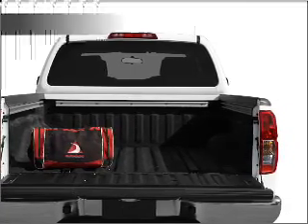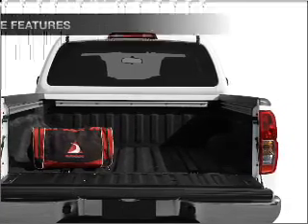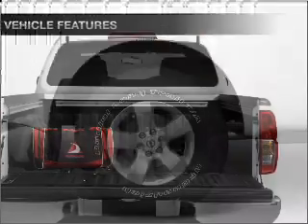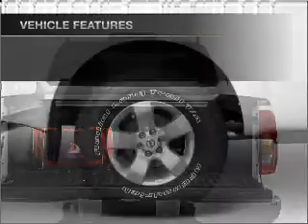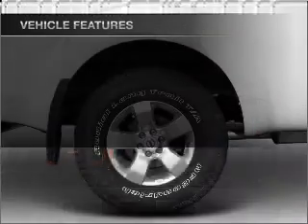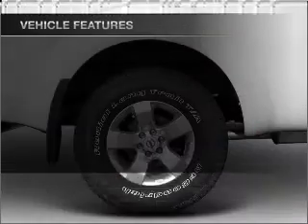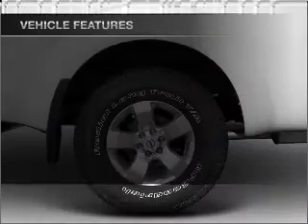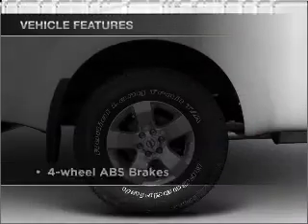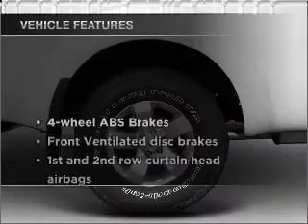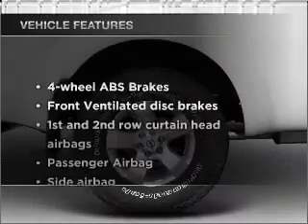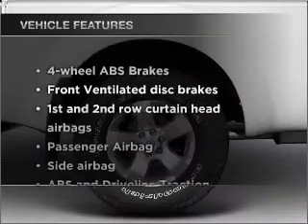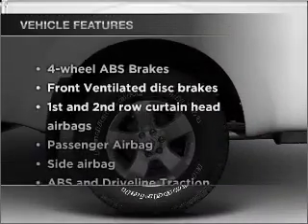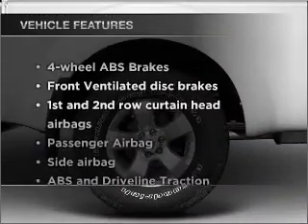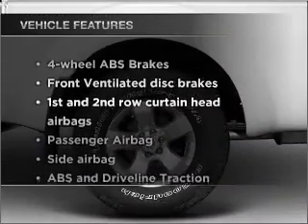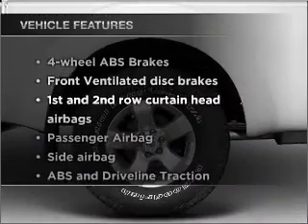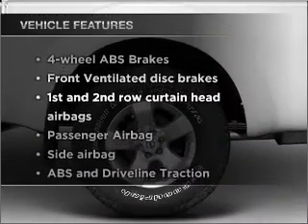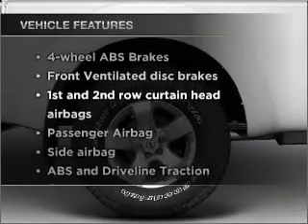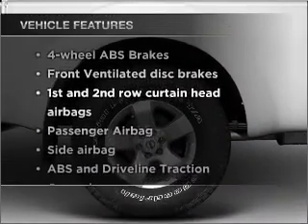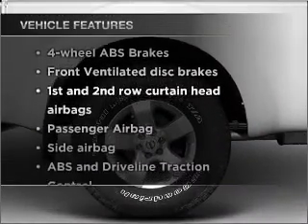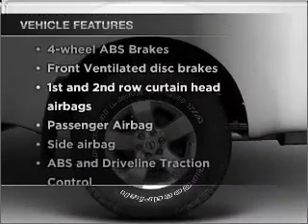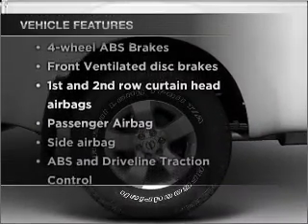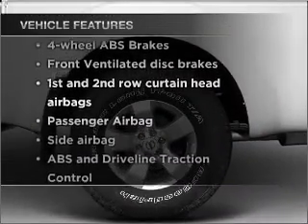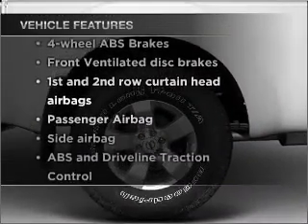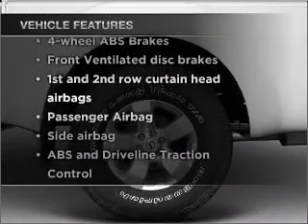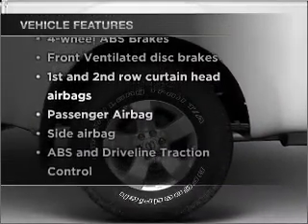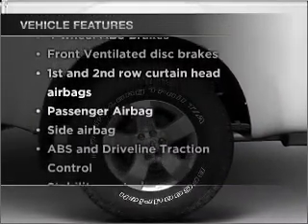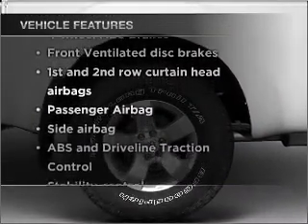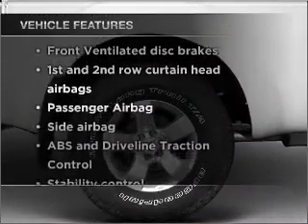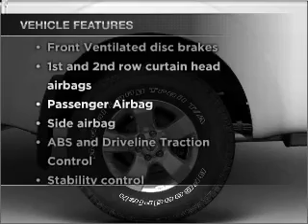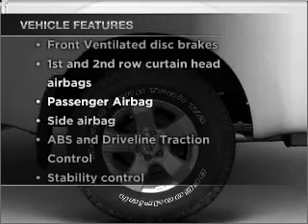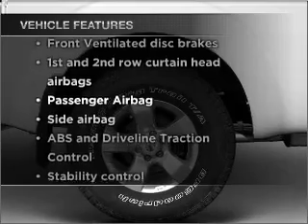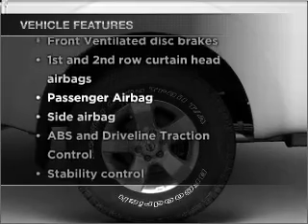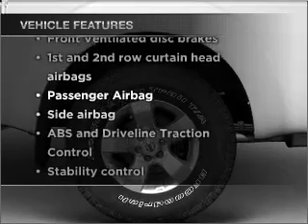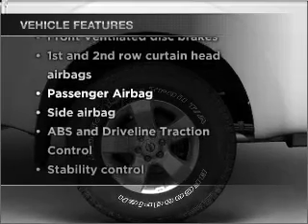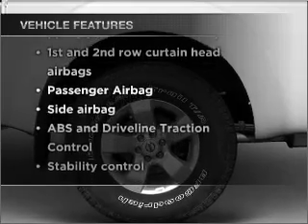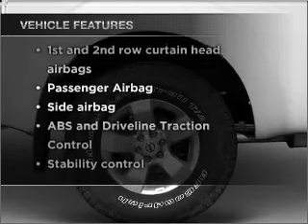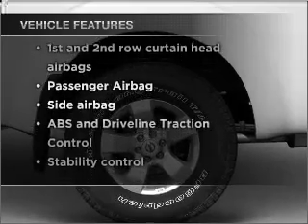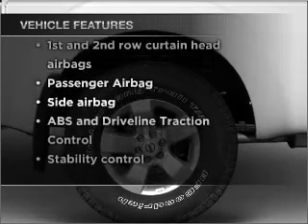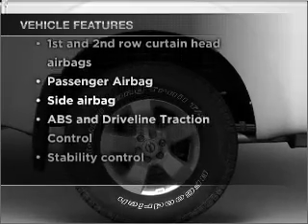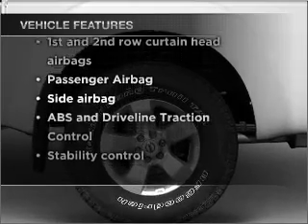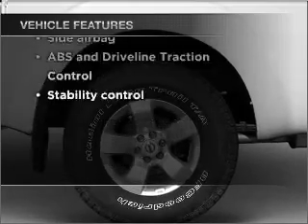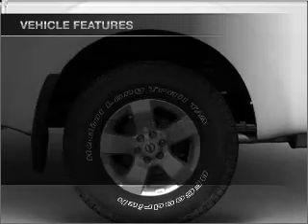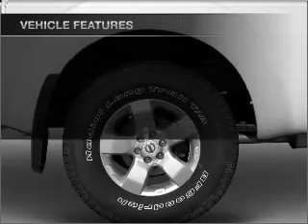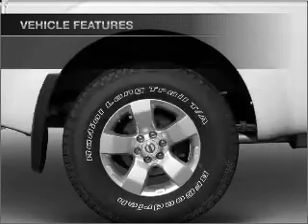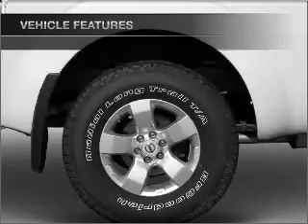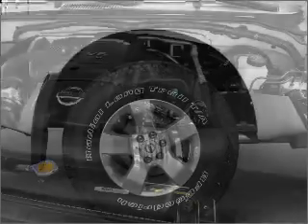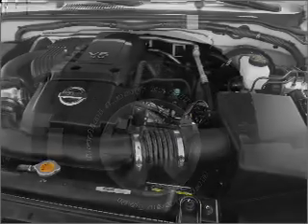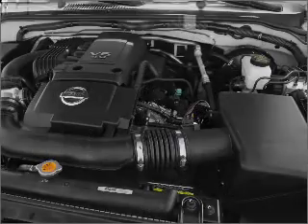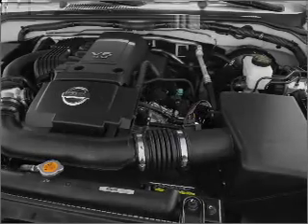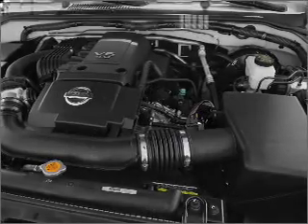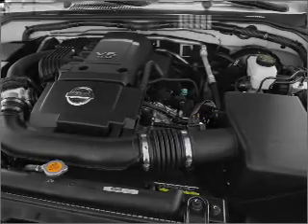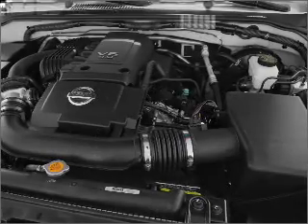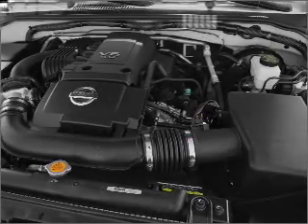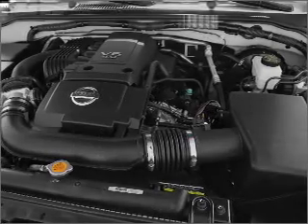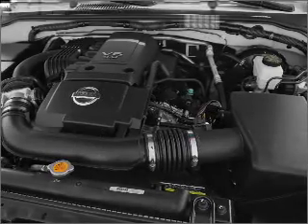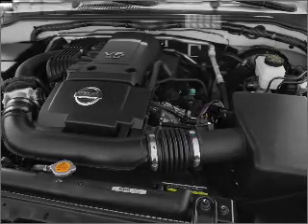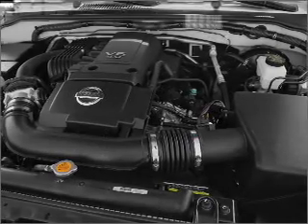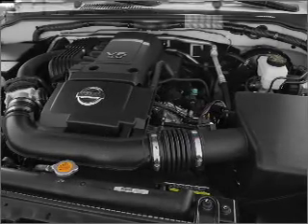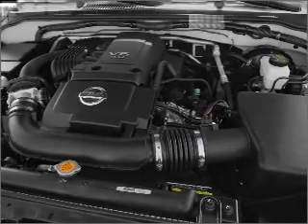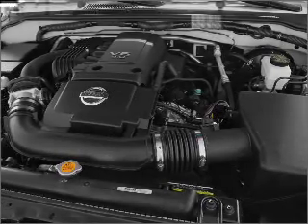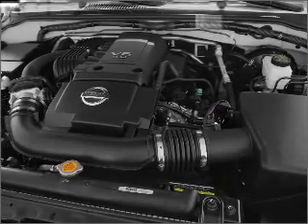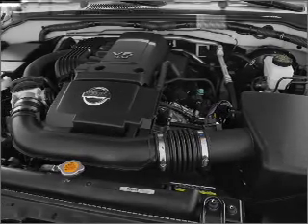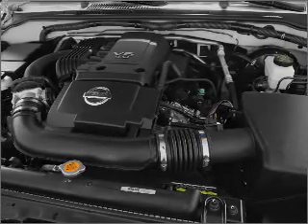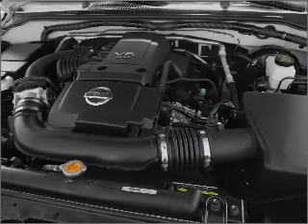Plus, enjoy these notable features that are included in this vehicle: air conditioning, power steering, and an adjustable tilt steering wheel.